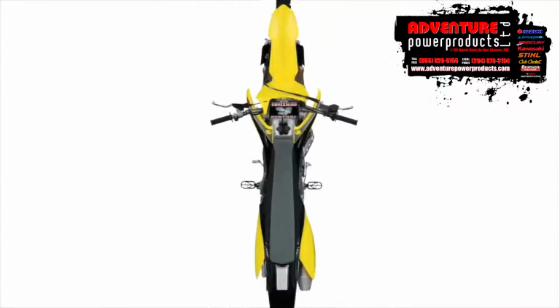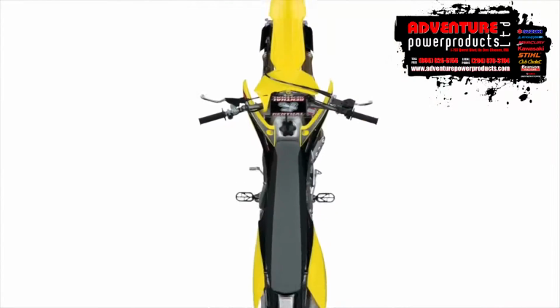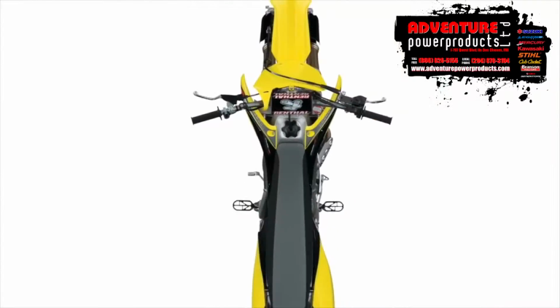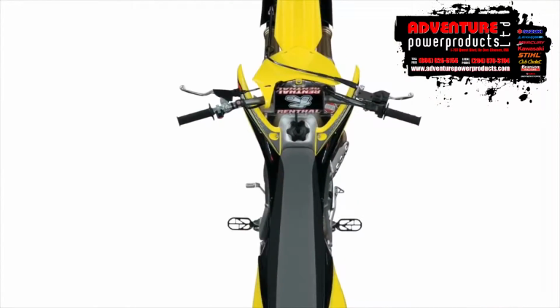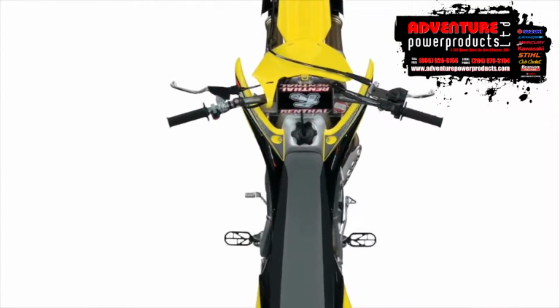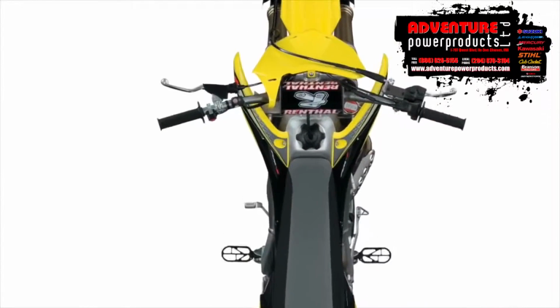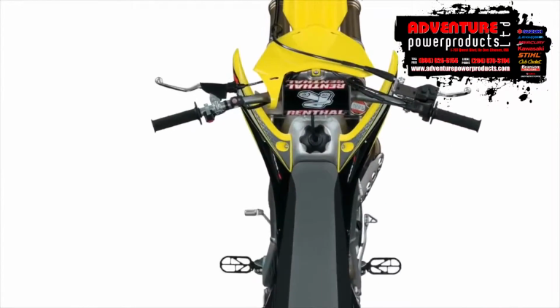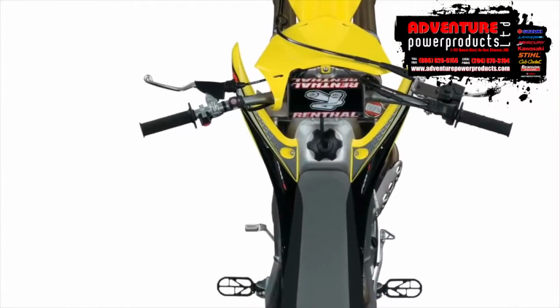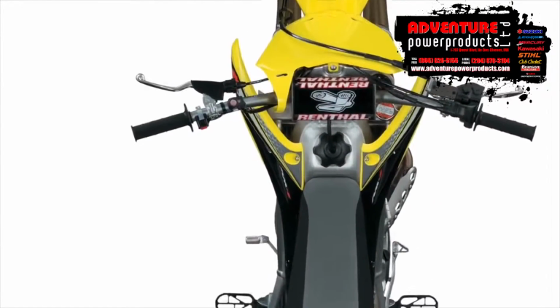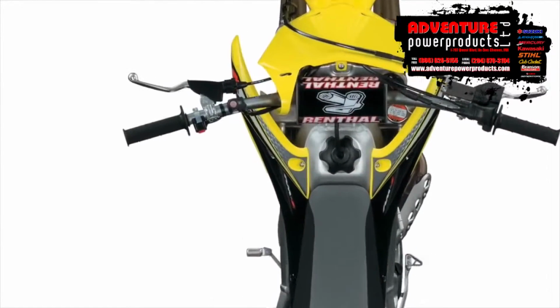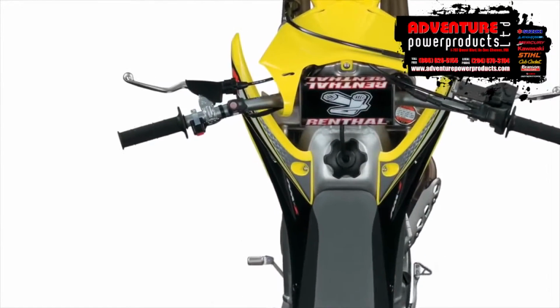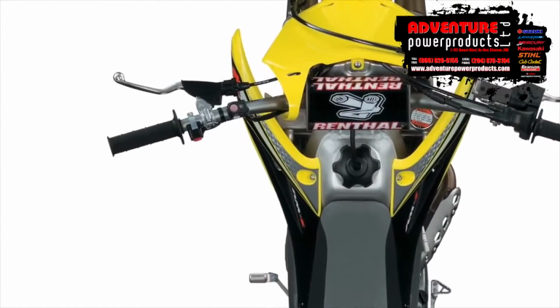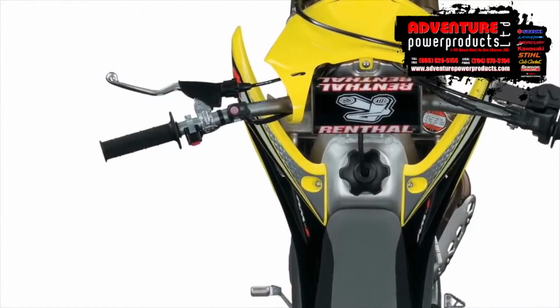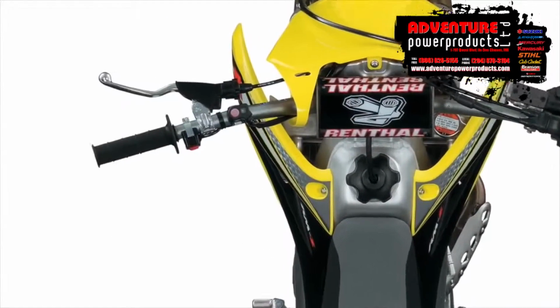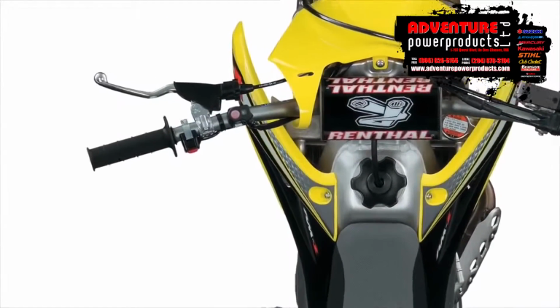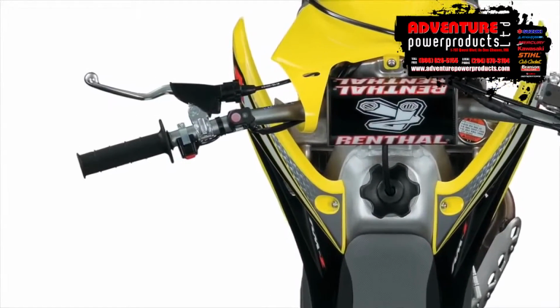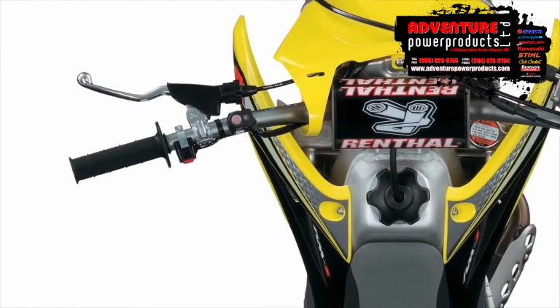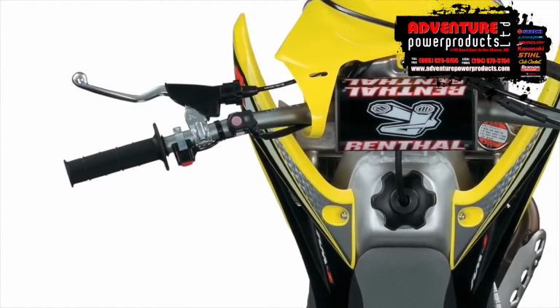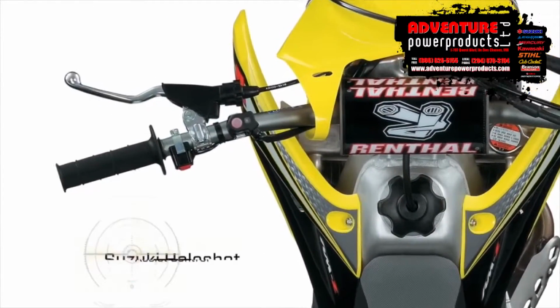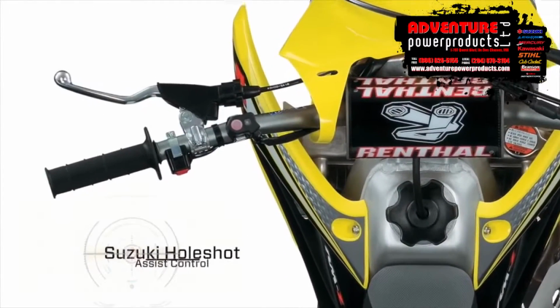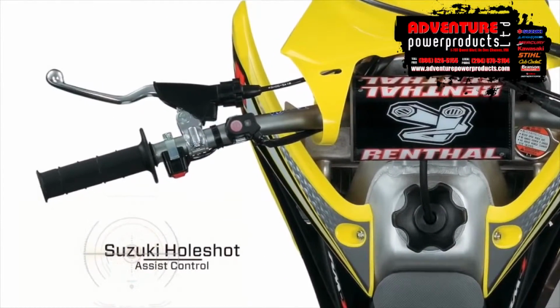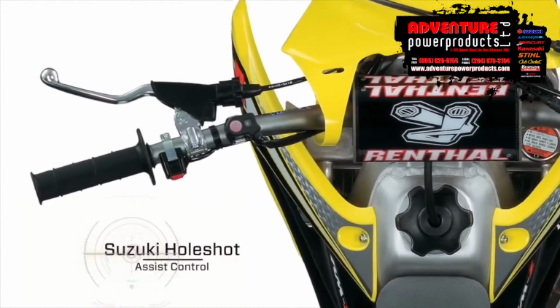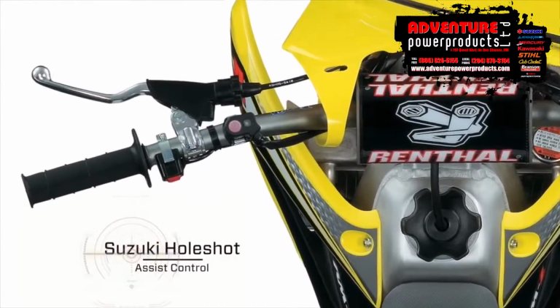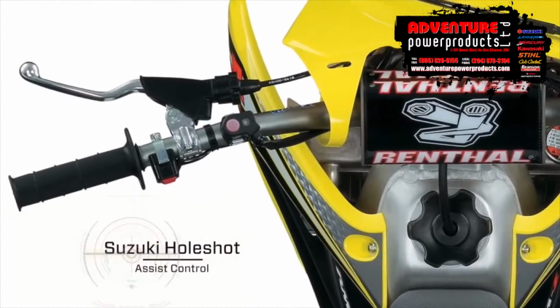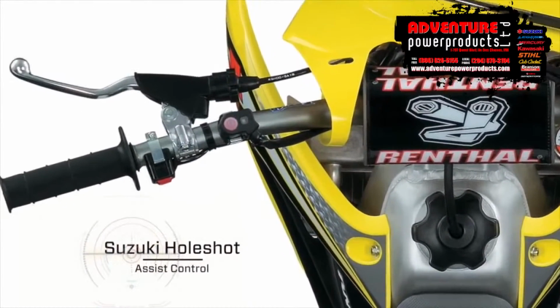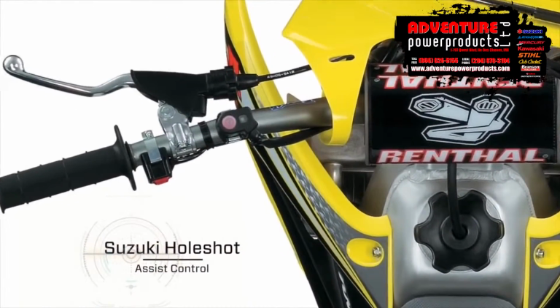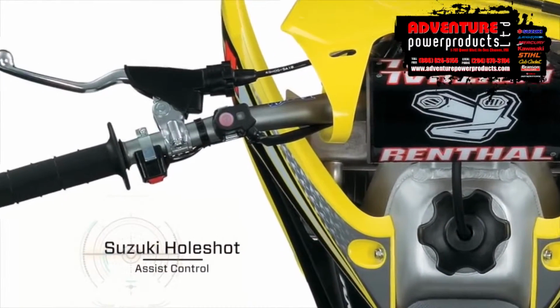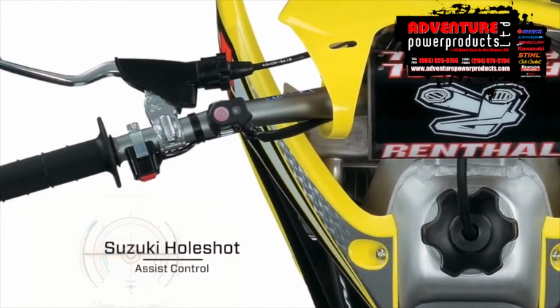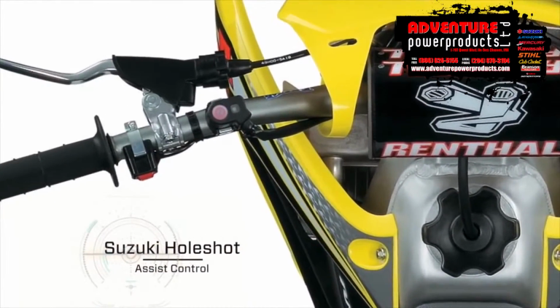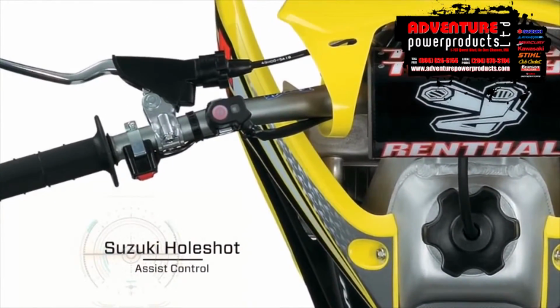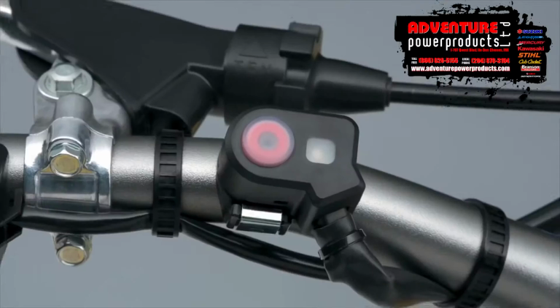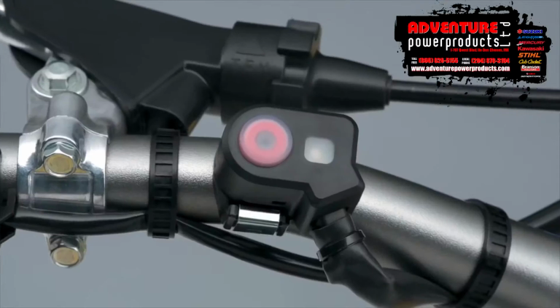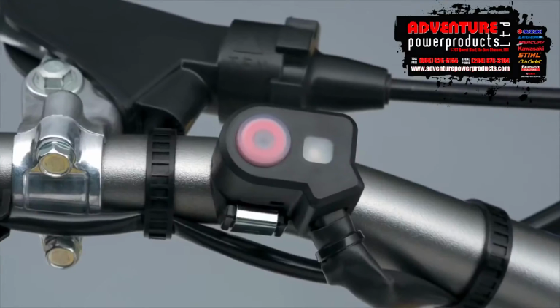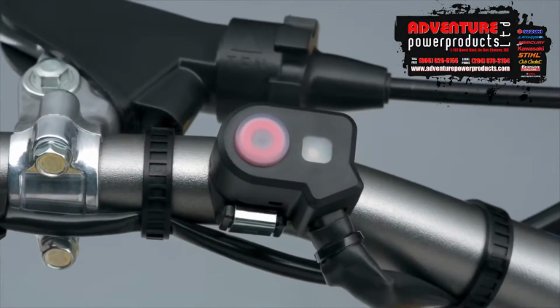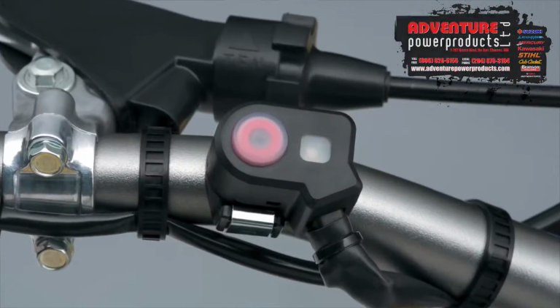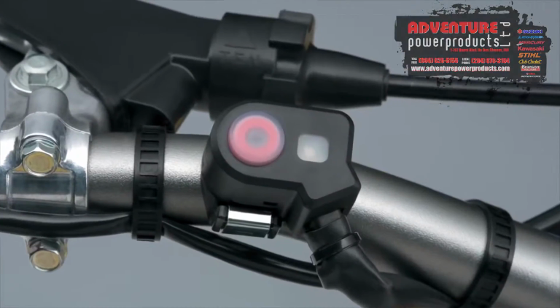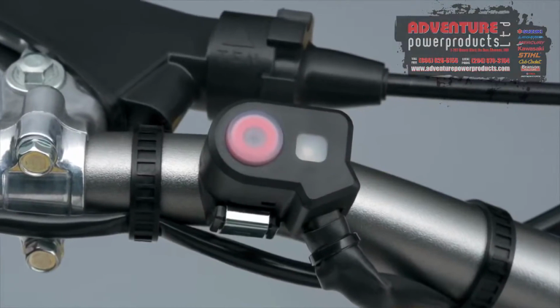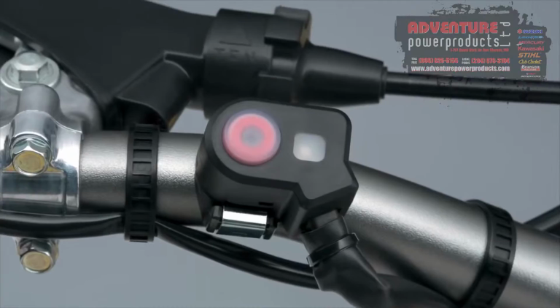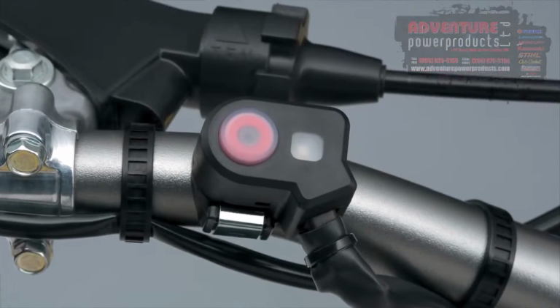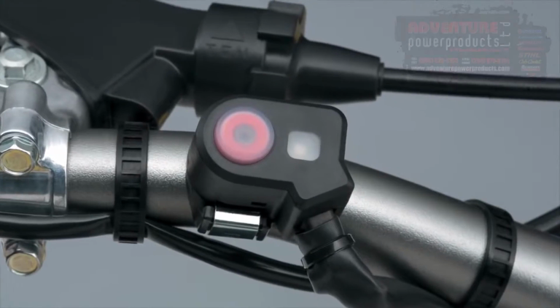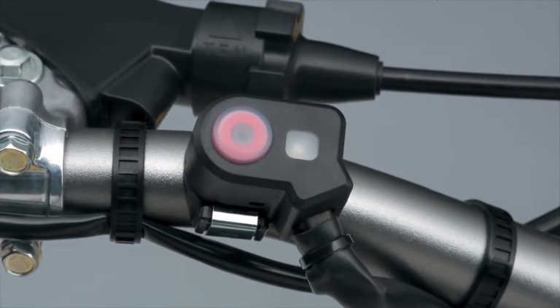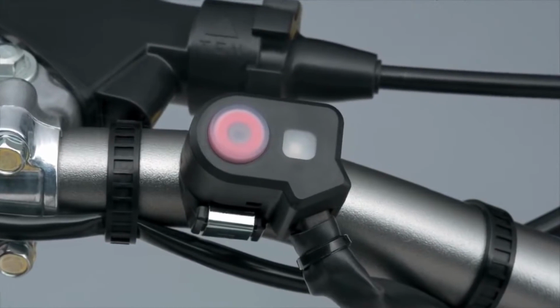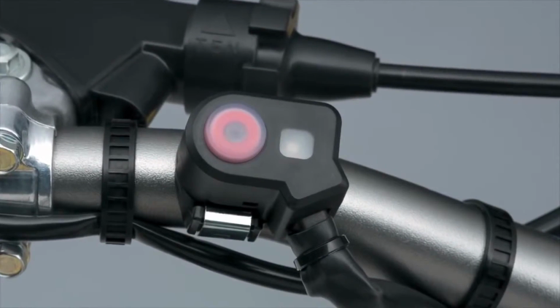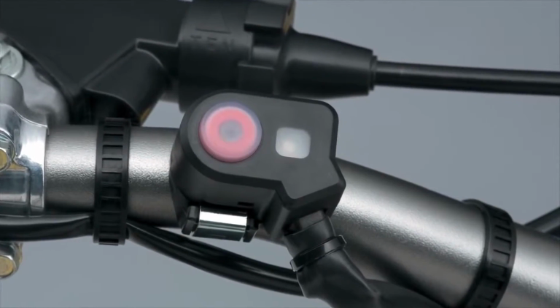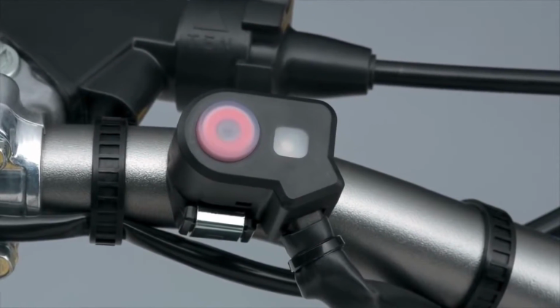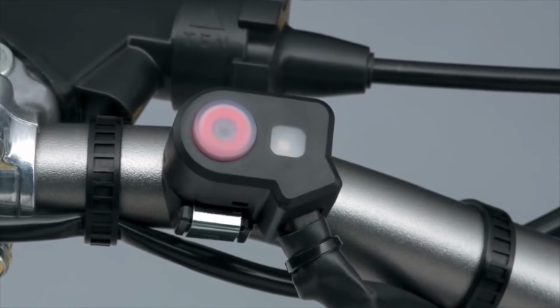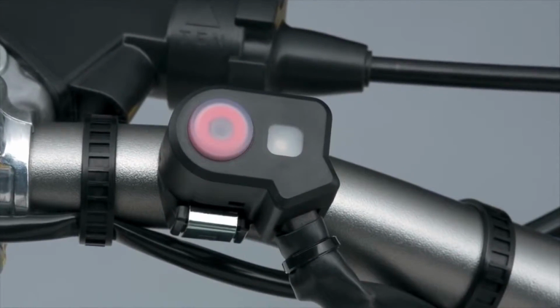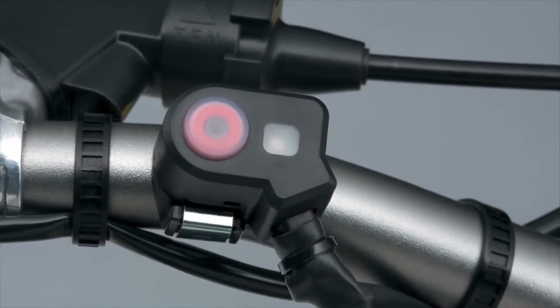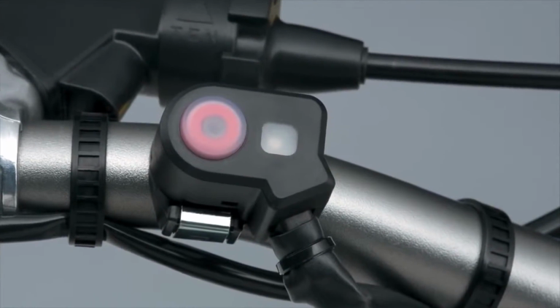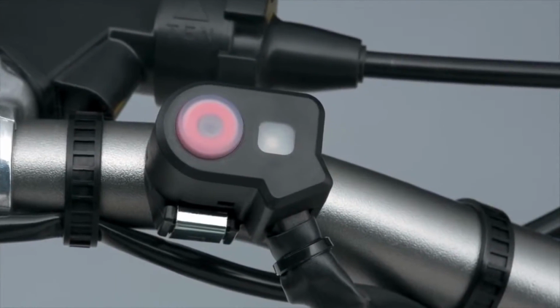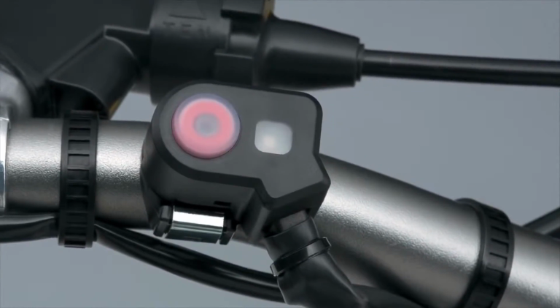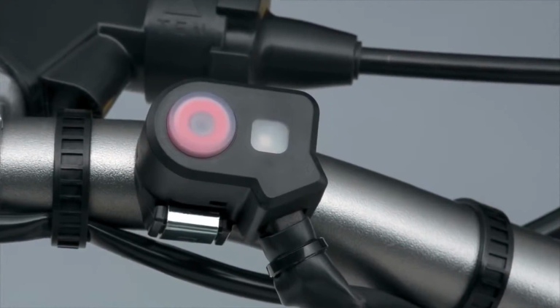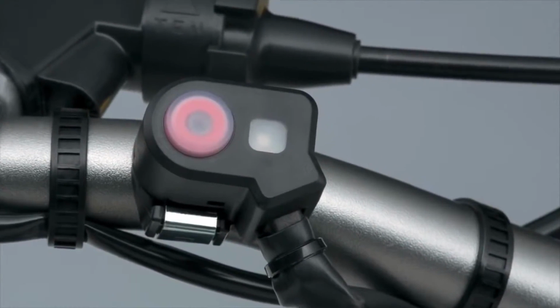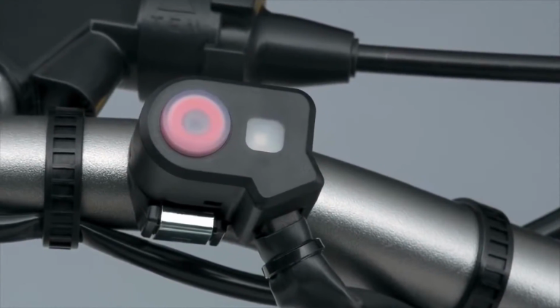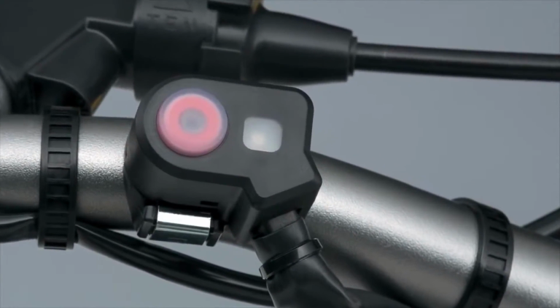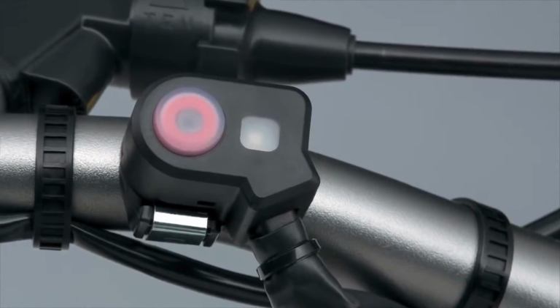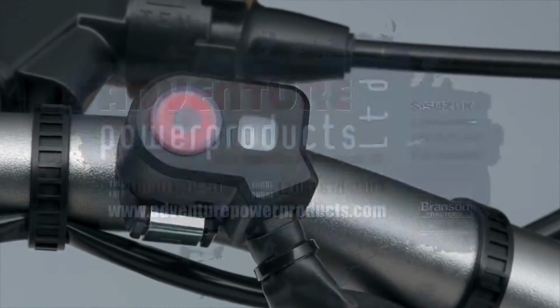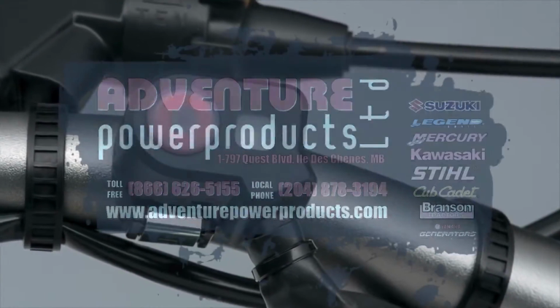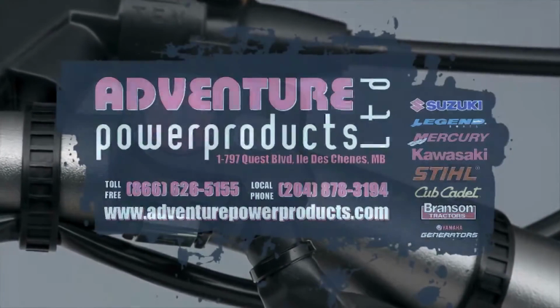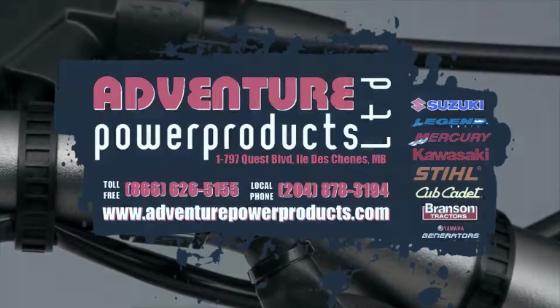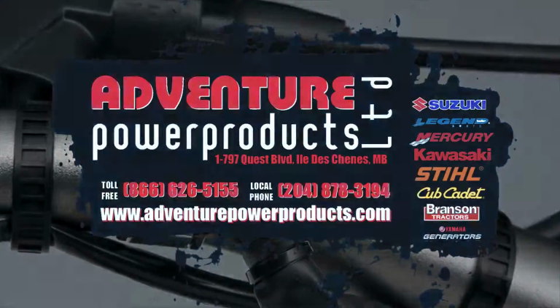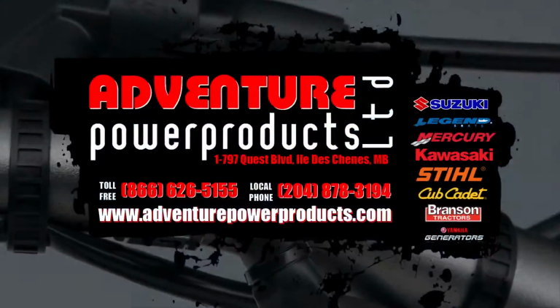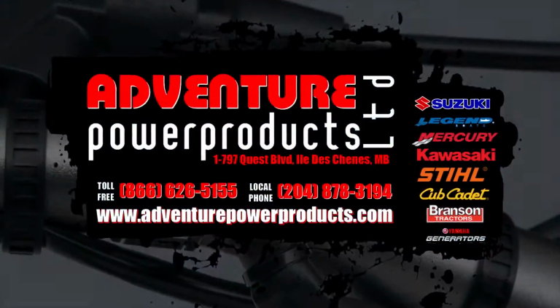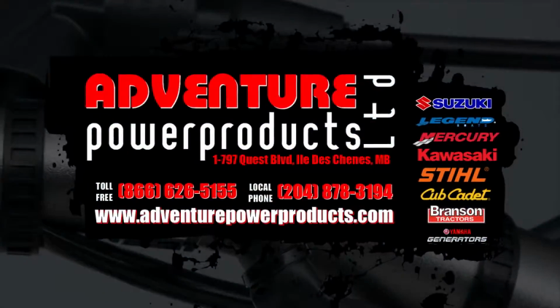For 2016 we've also added the Suzuki Holeshot Assist Control. The three-mode system will assure you get the best start possible on your RMZ250.